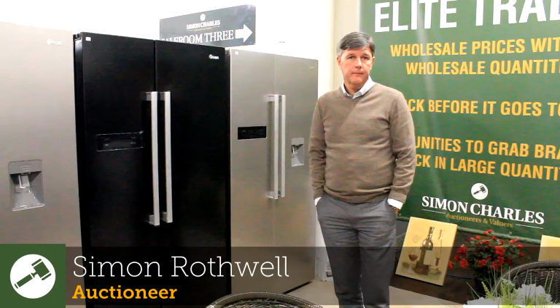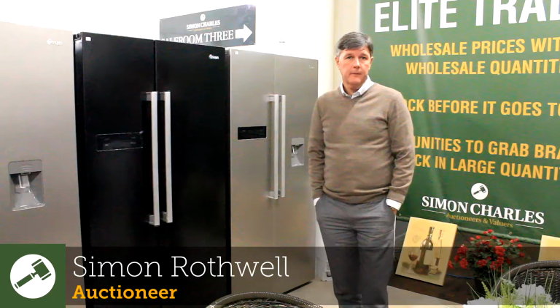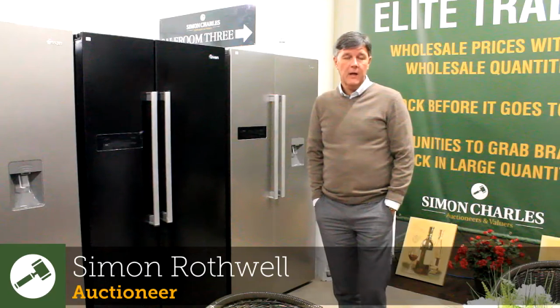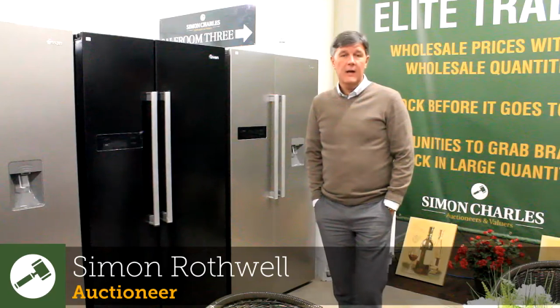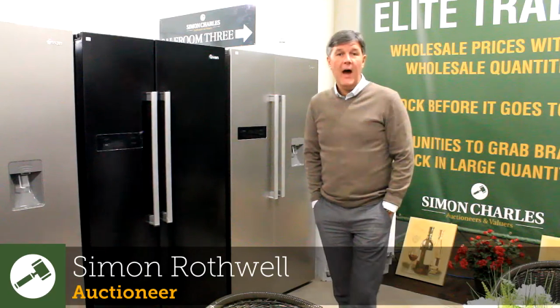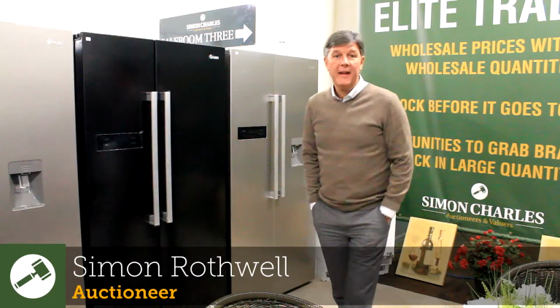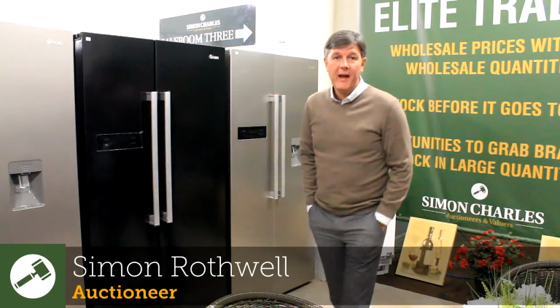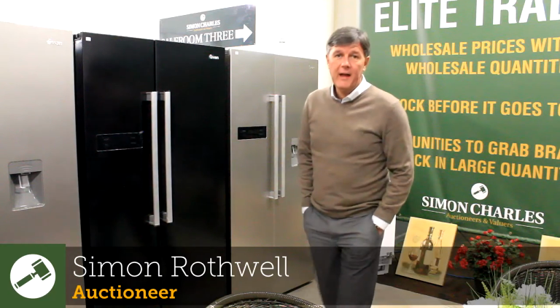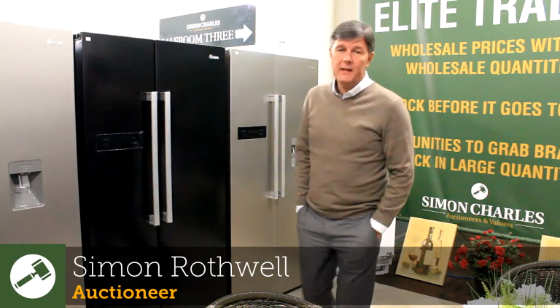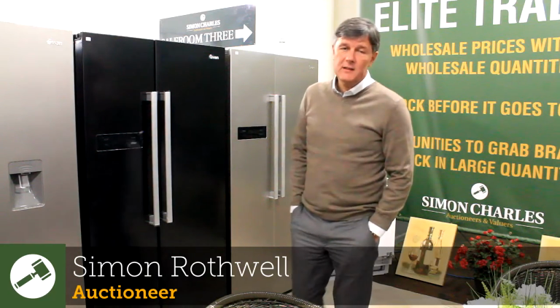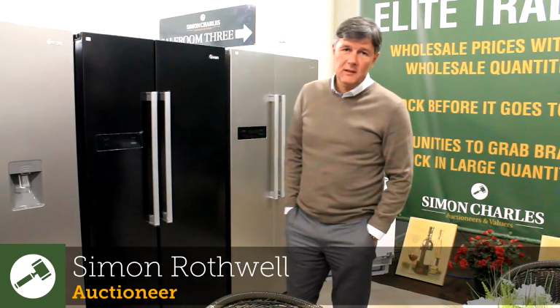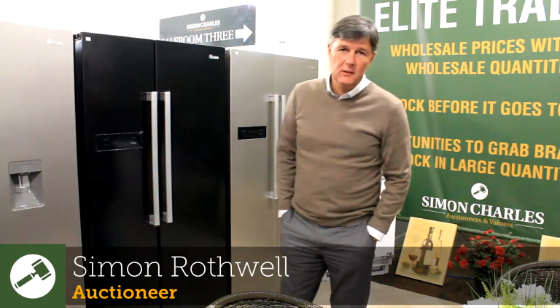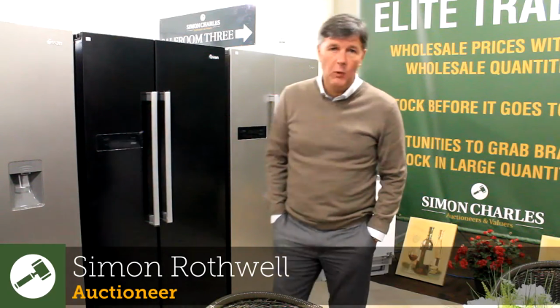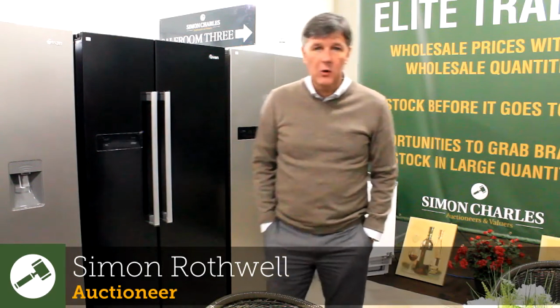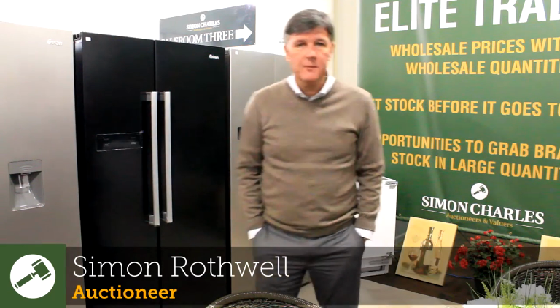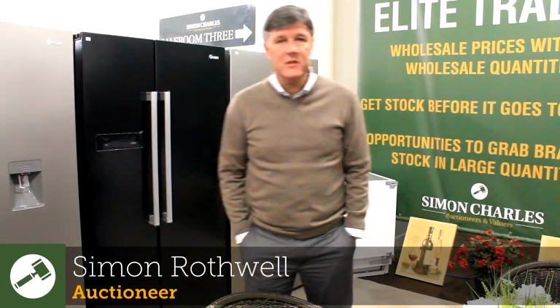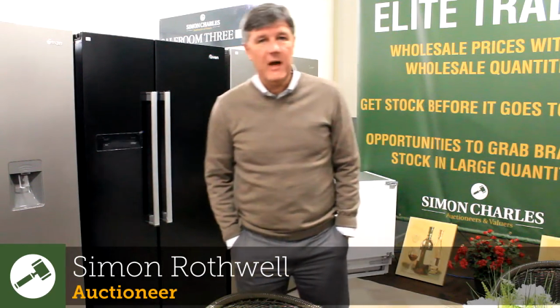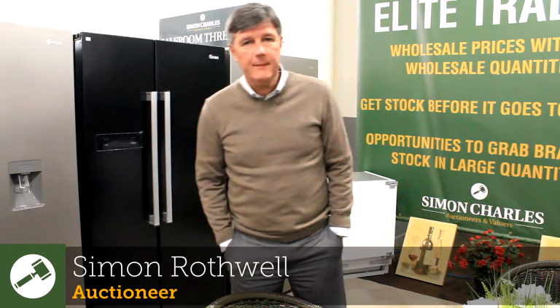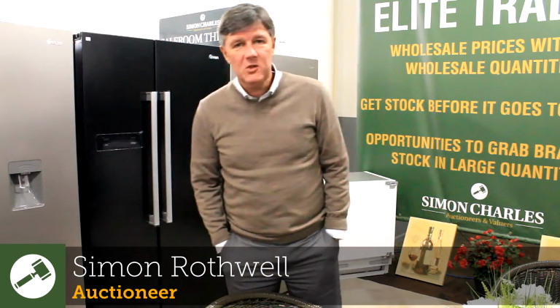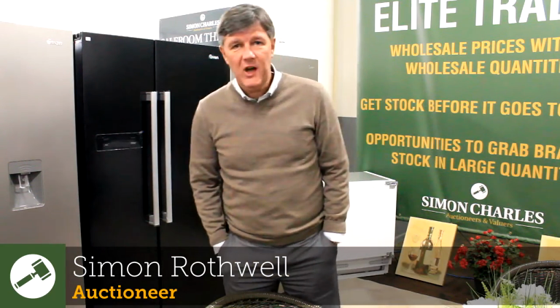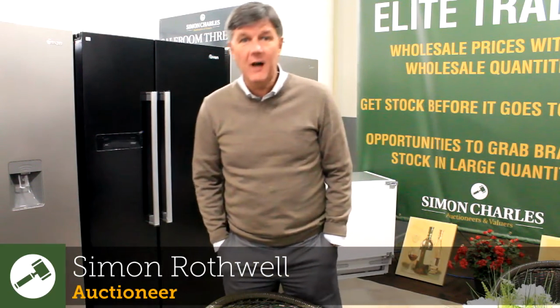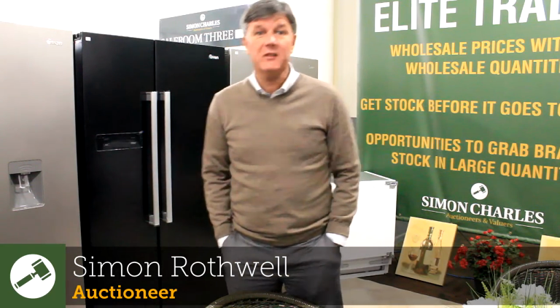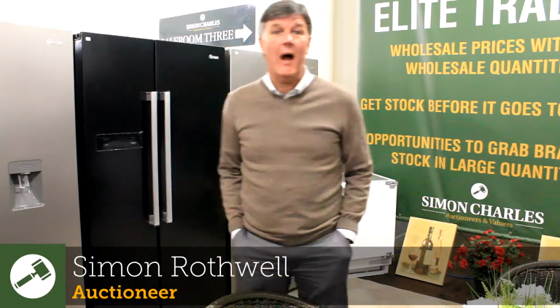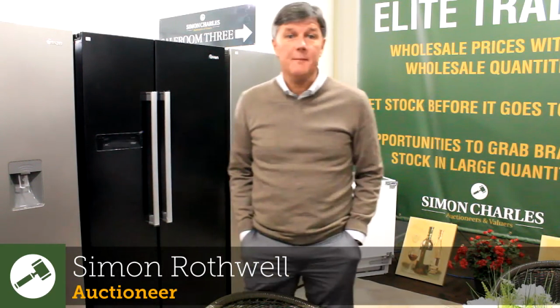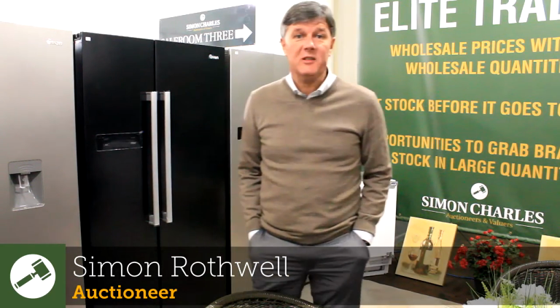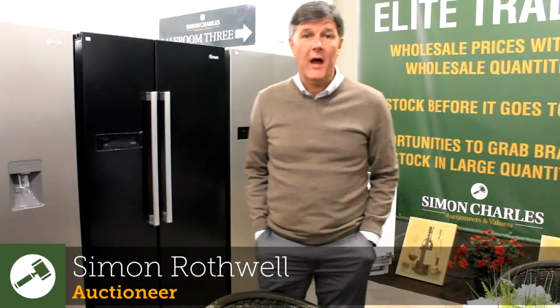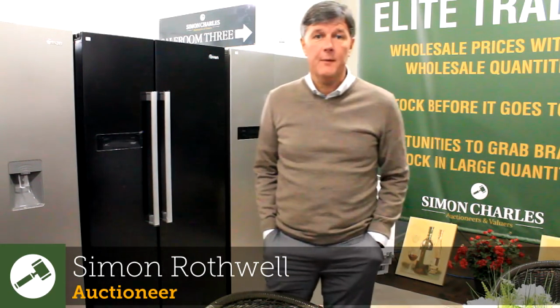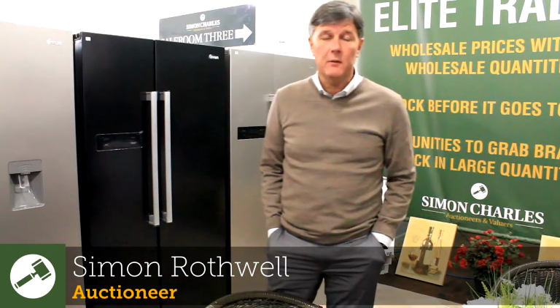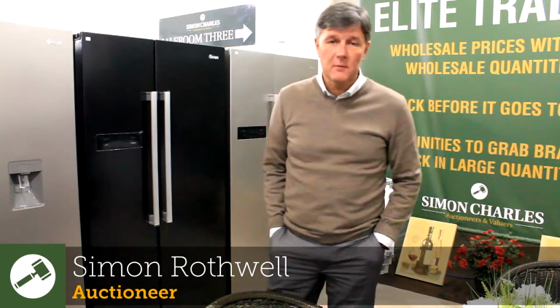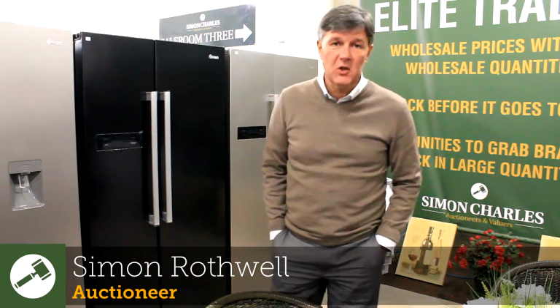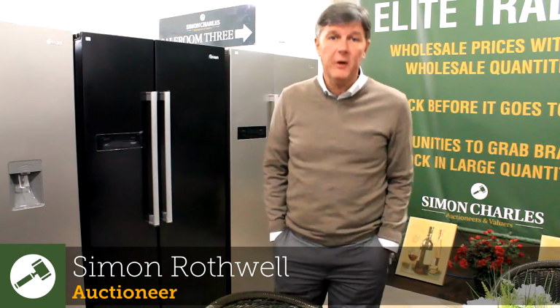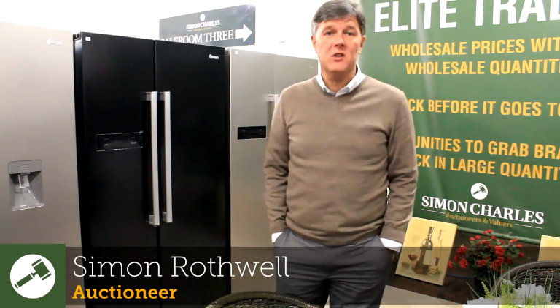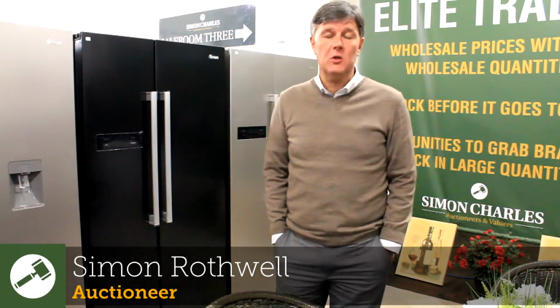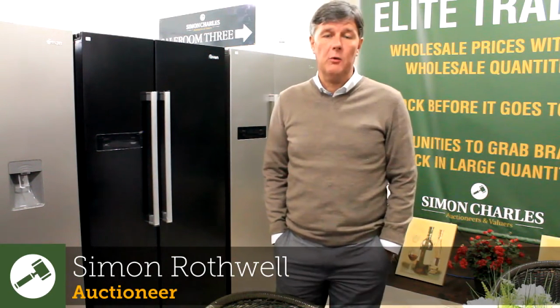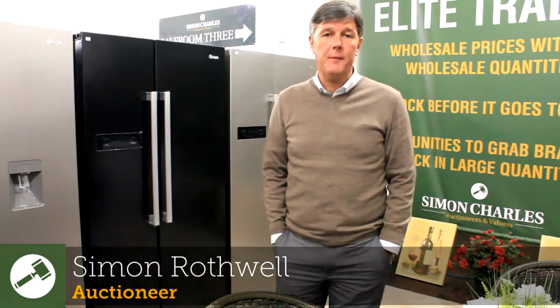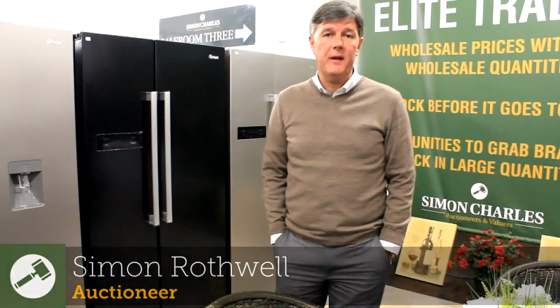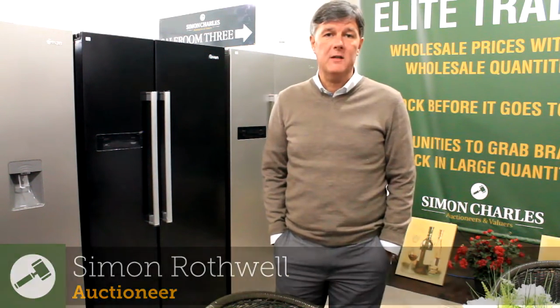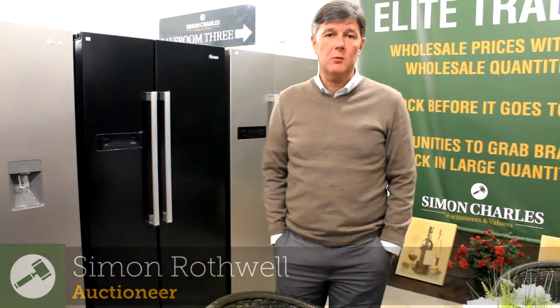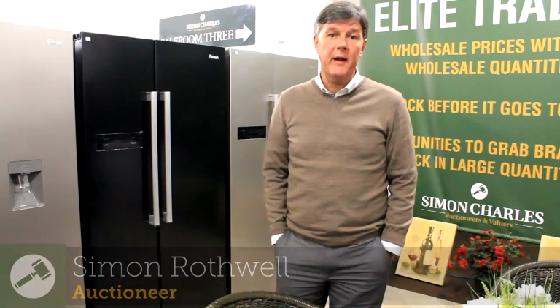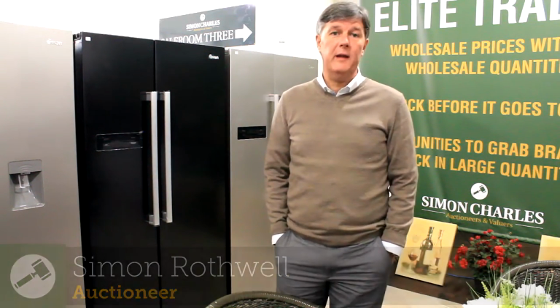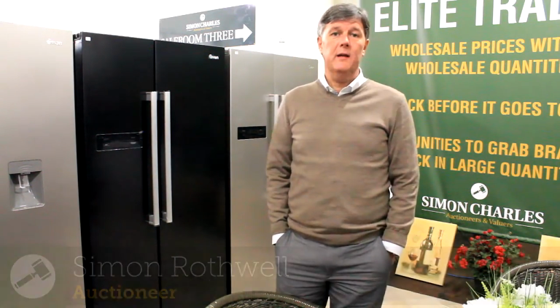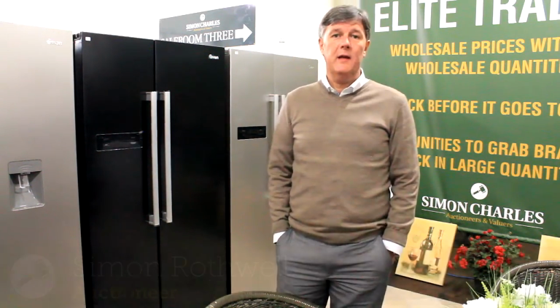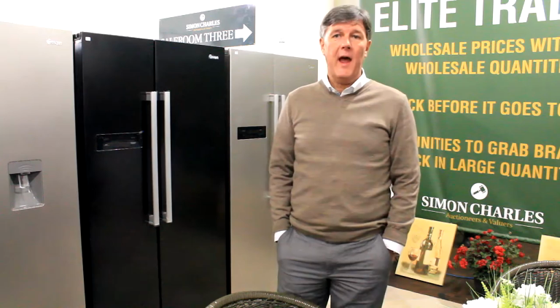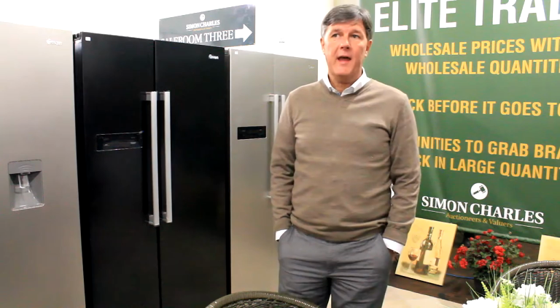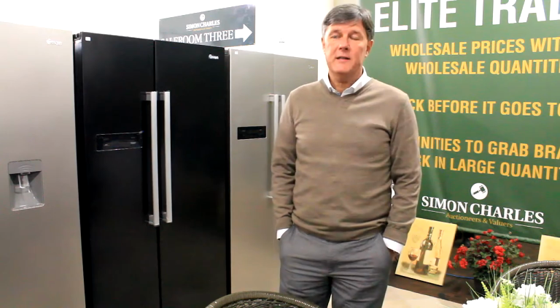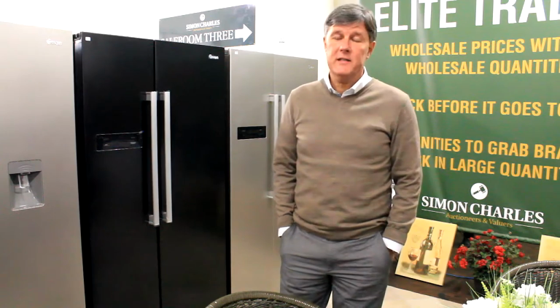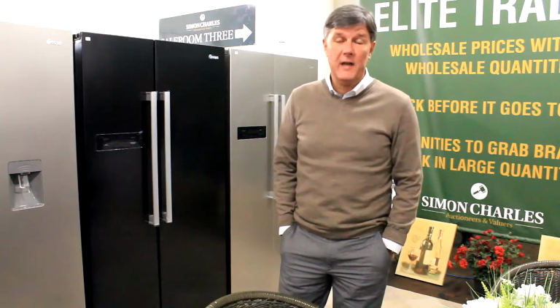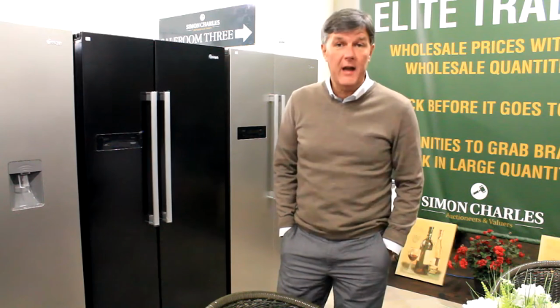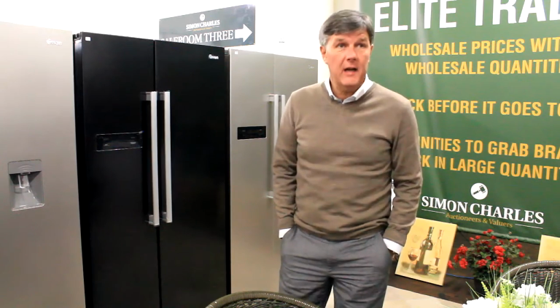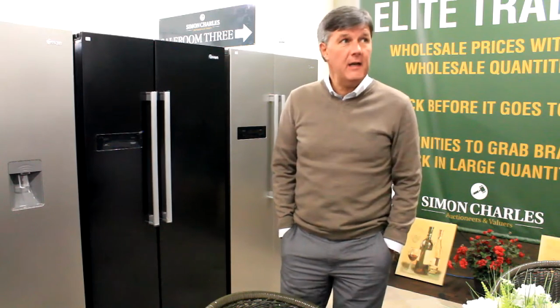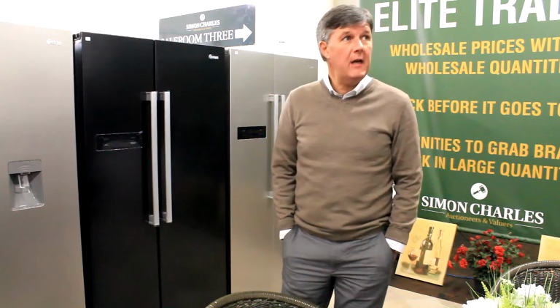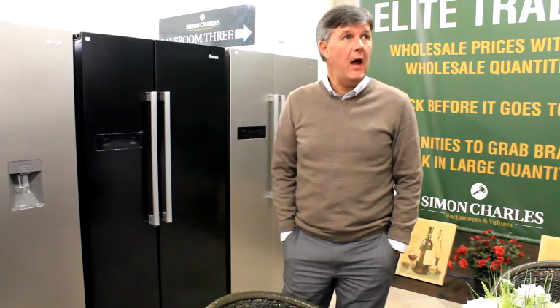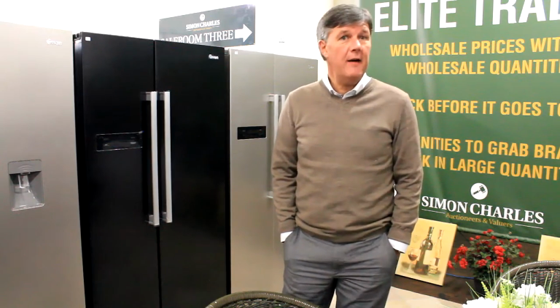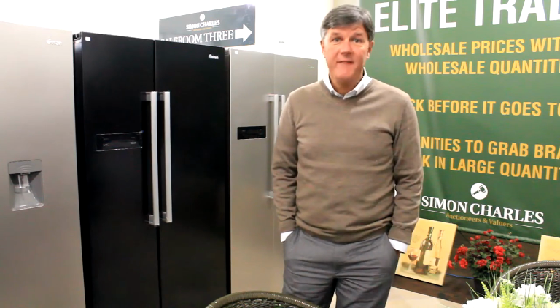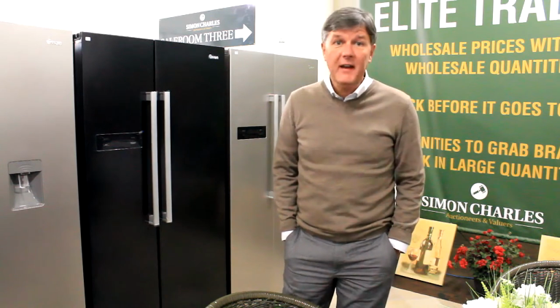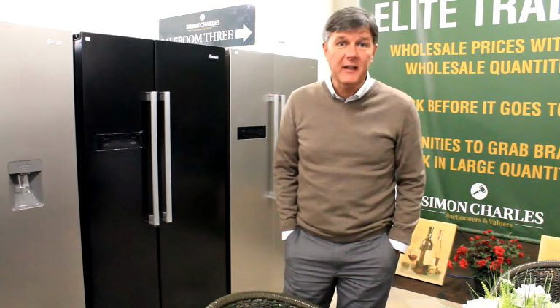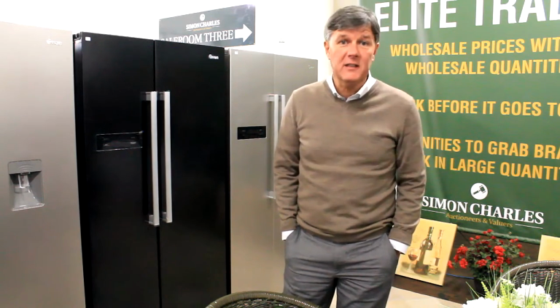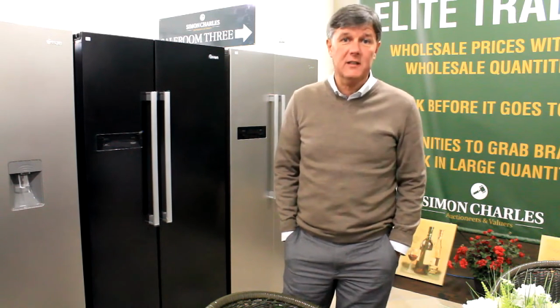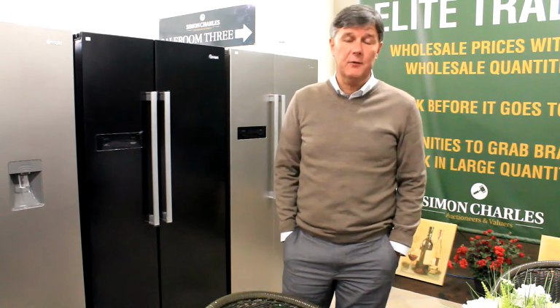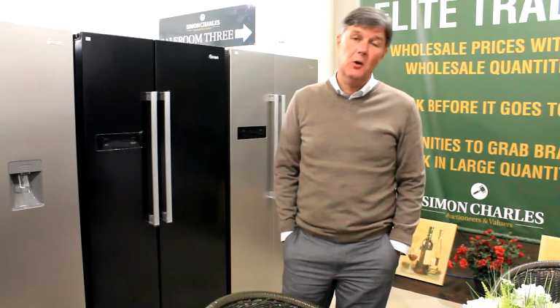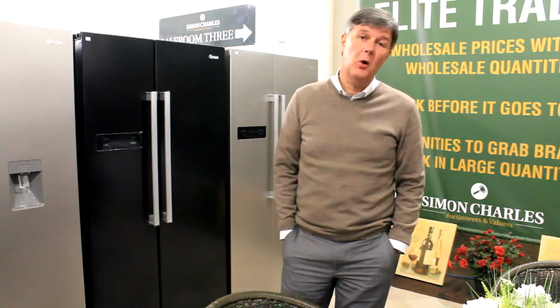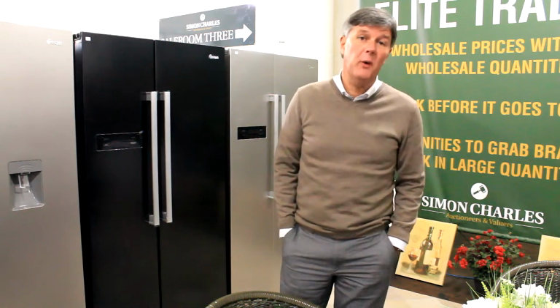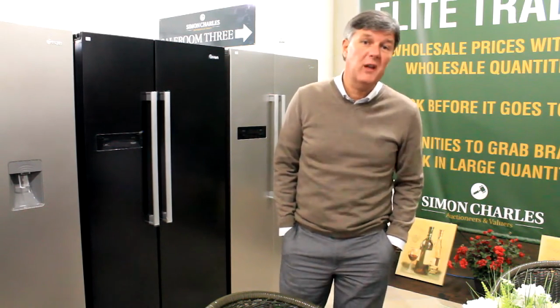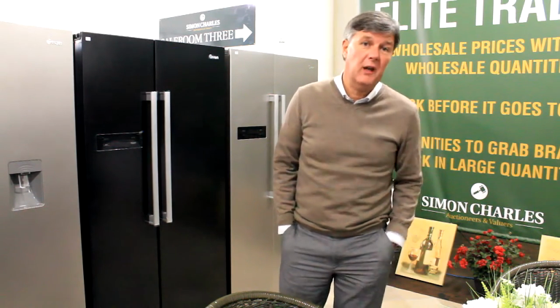Hi guys, welcome to Simon Charles. I'm Simon, sorry you're stuck with me this week. Heads is in Venice for a long weekend.